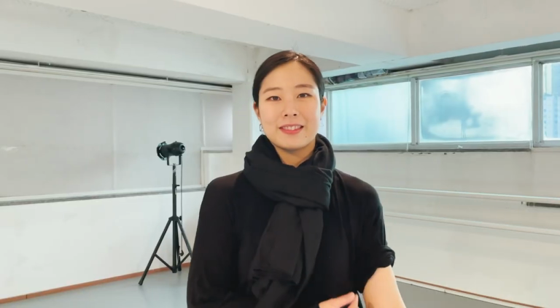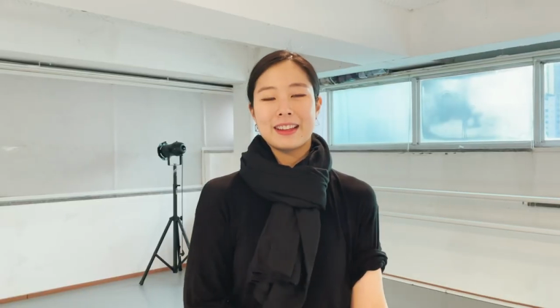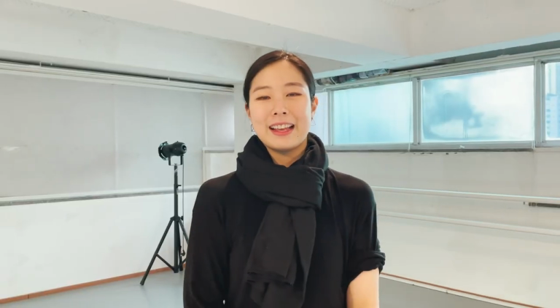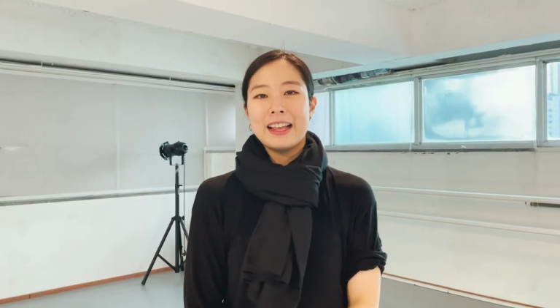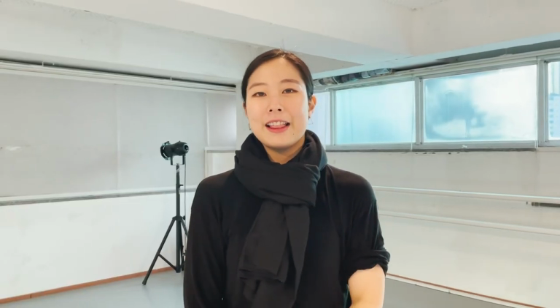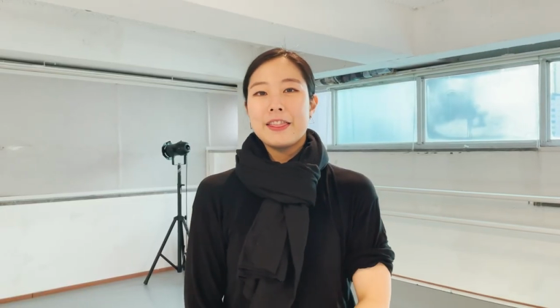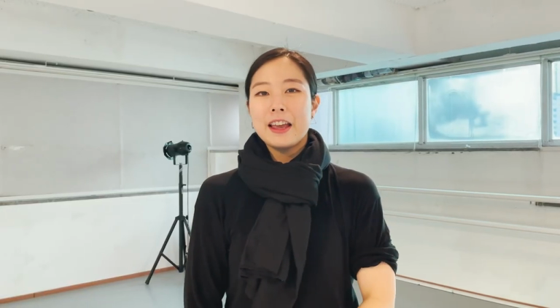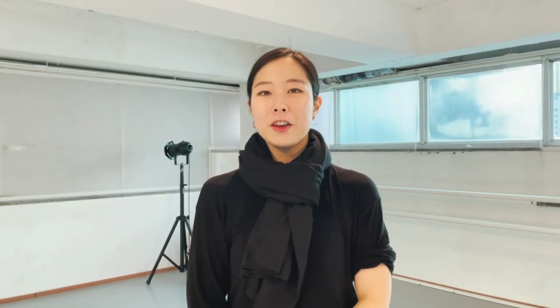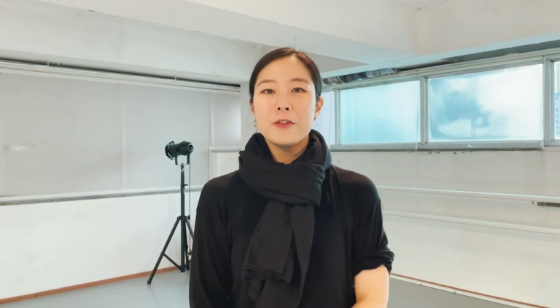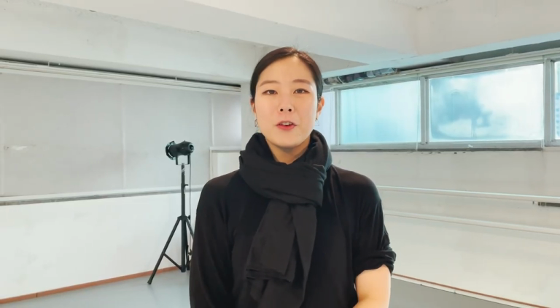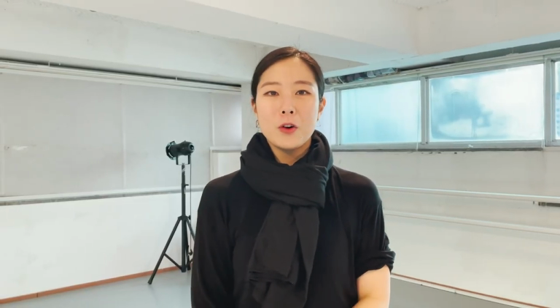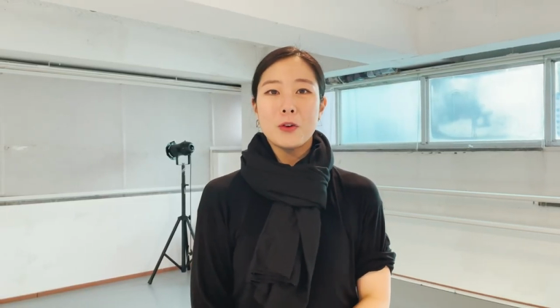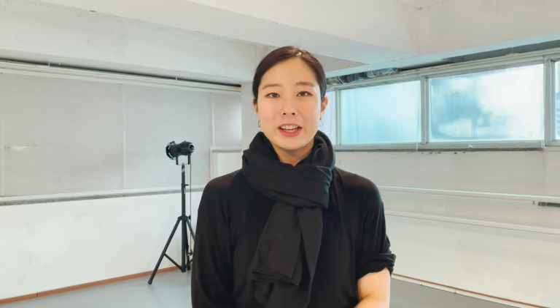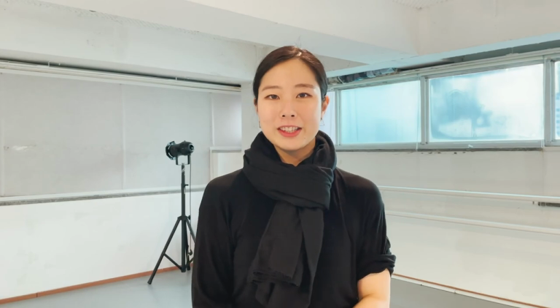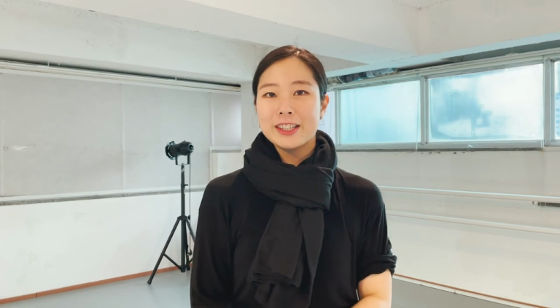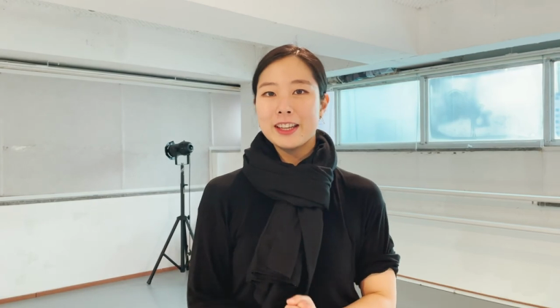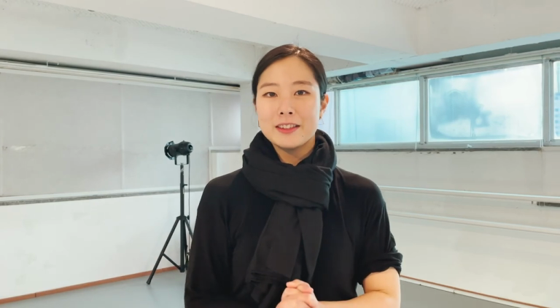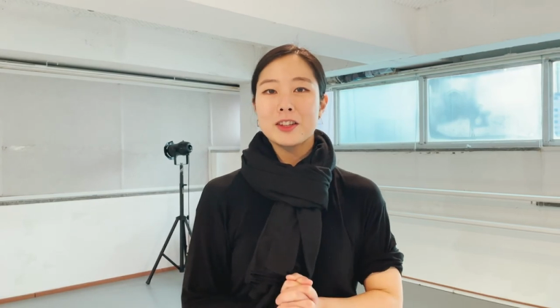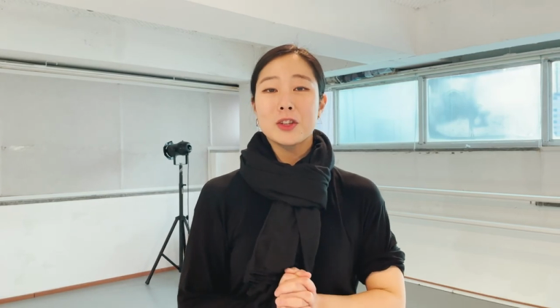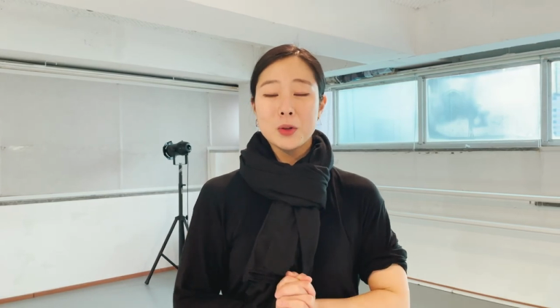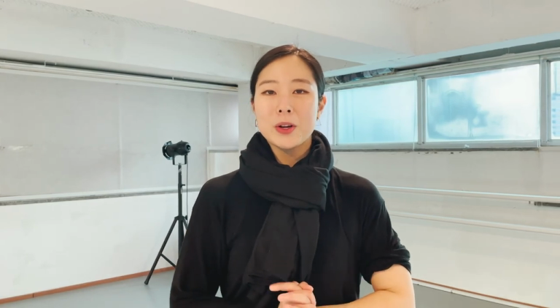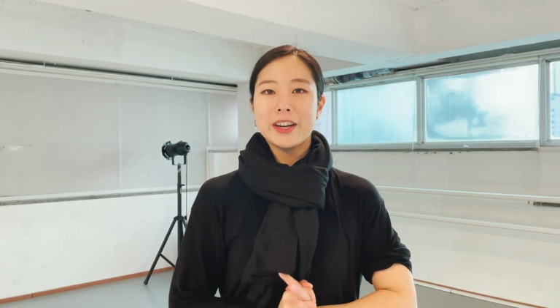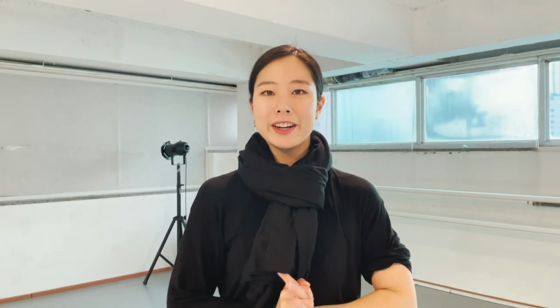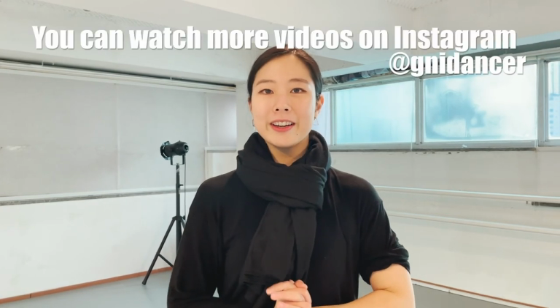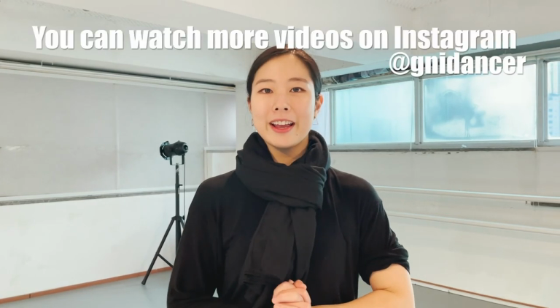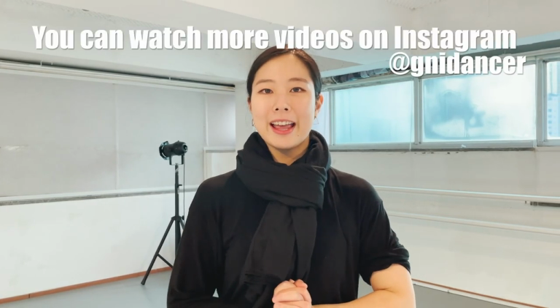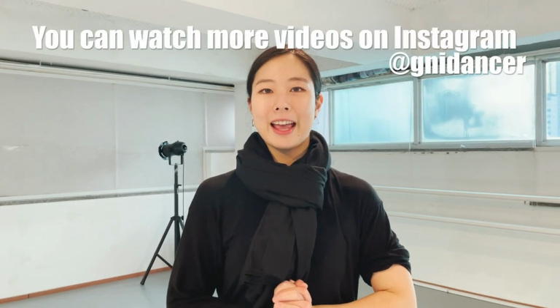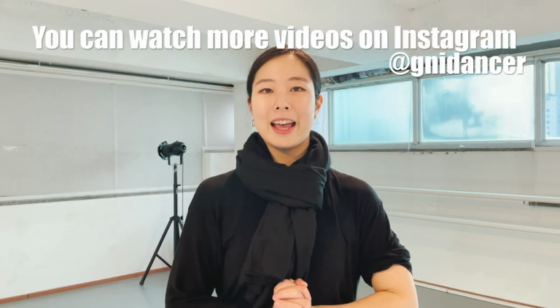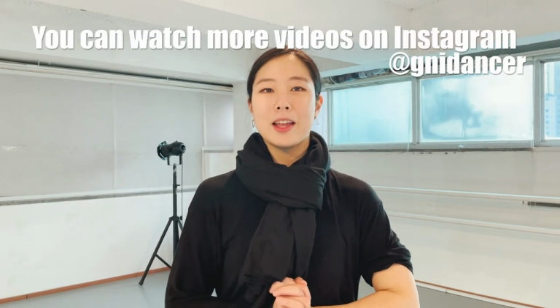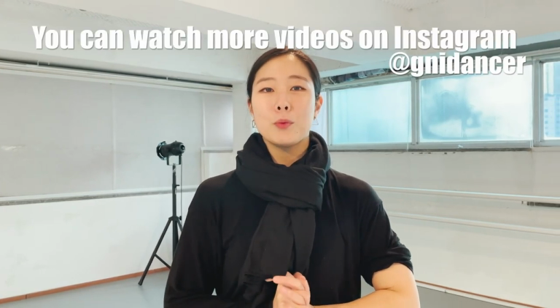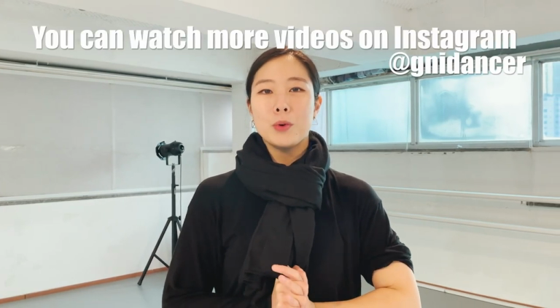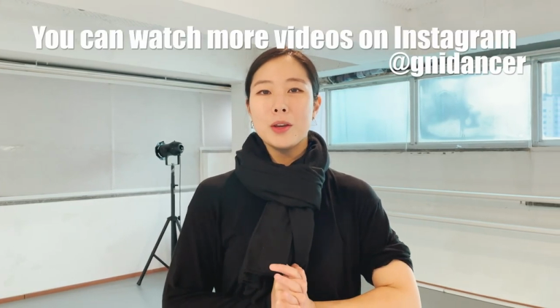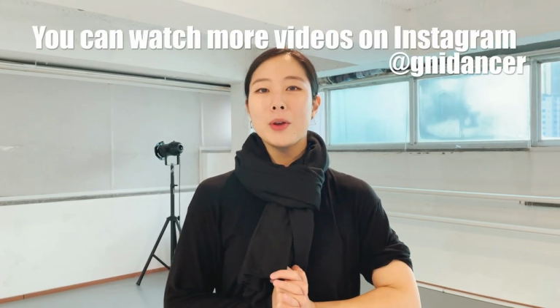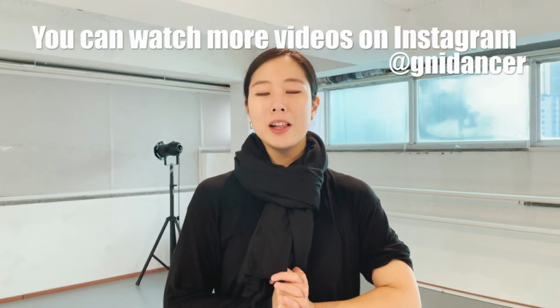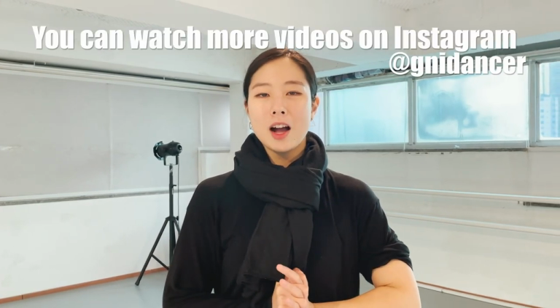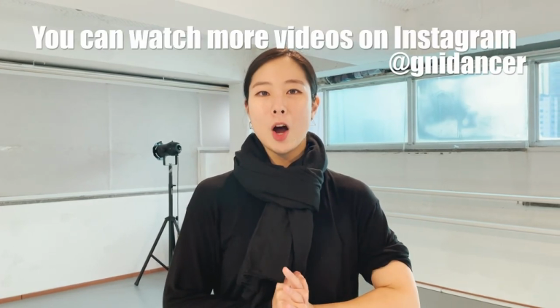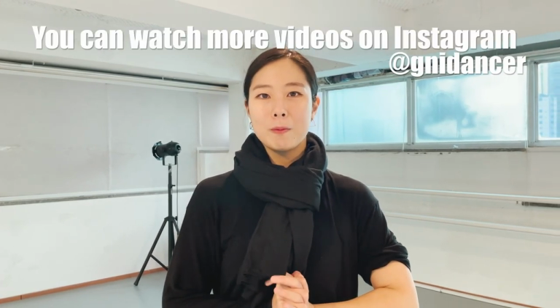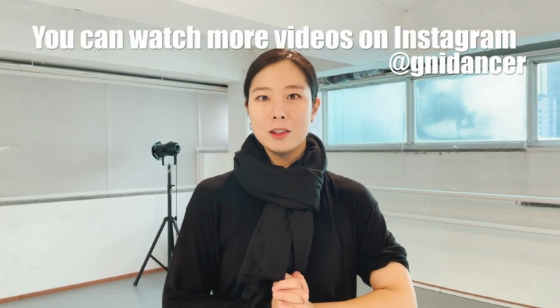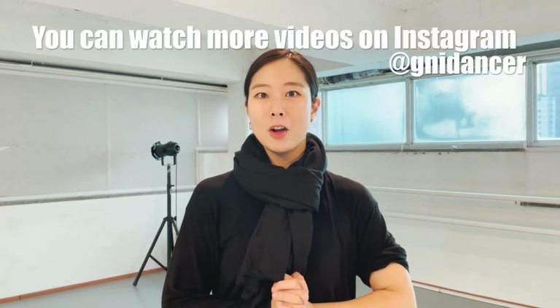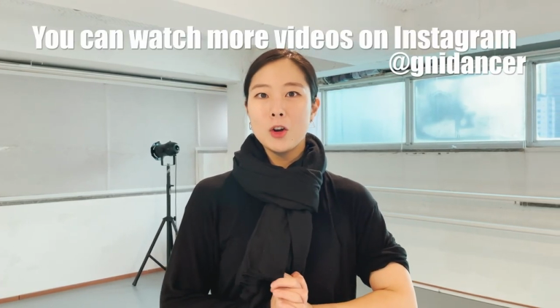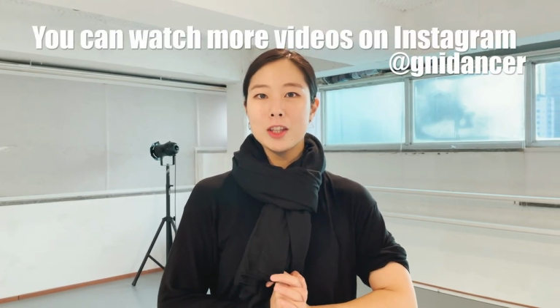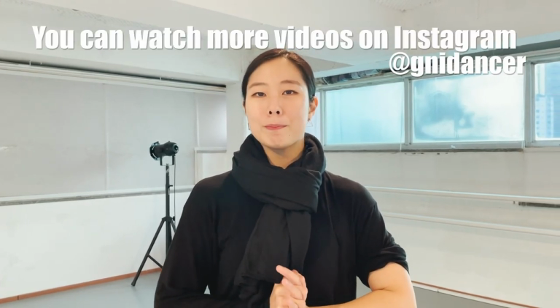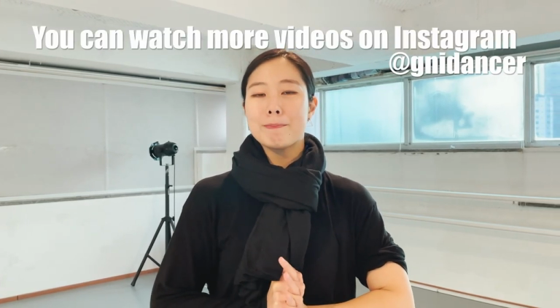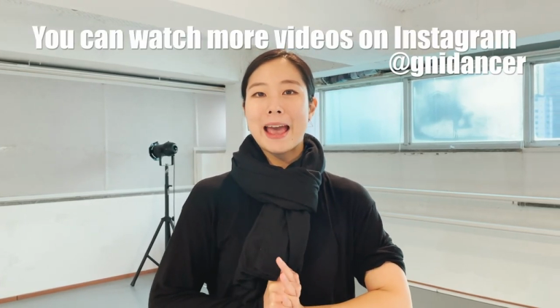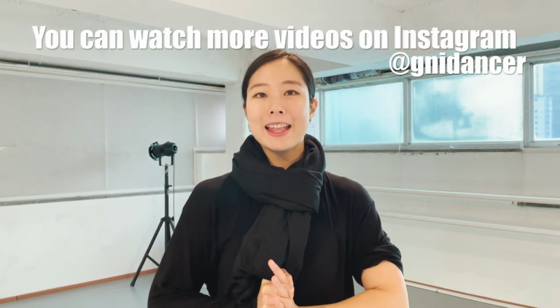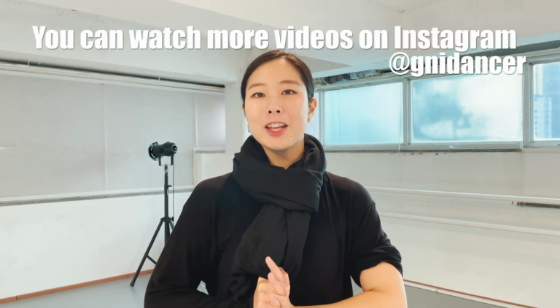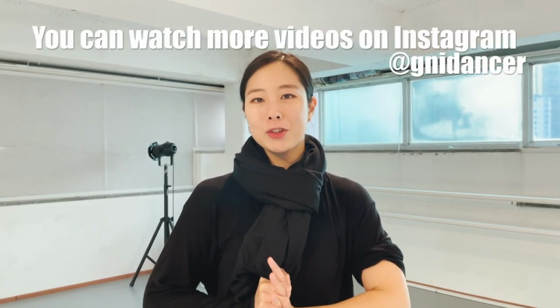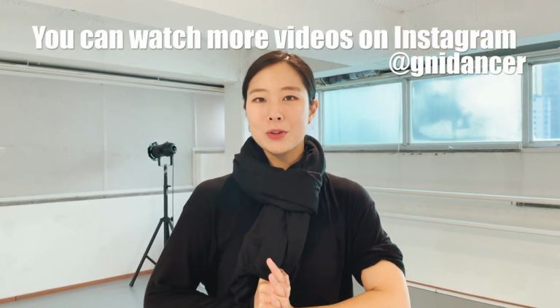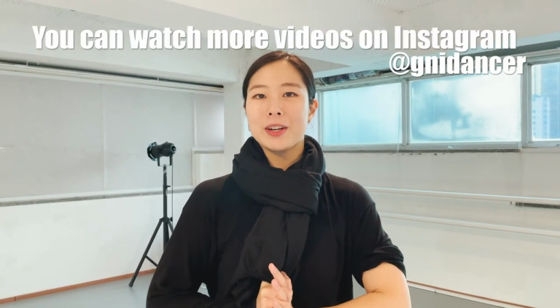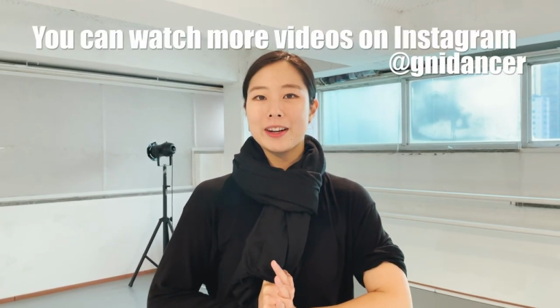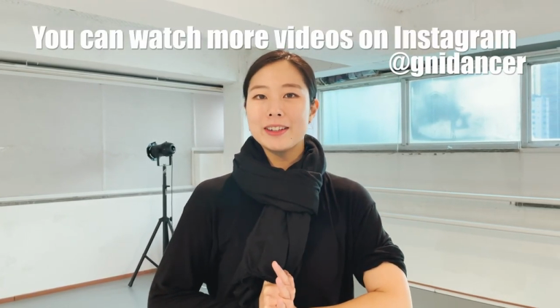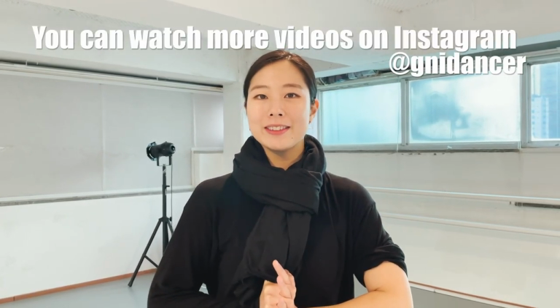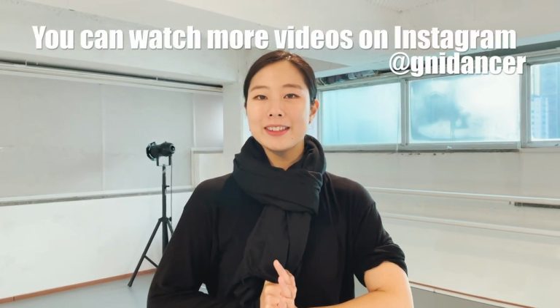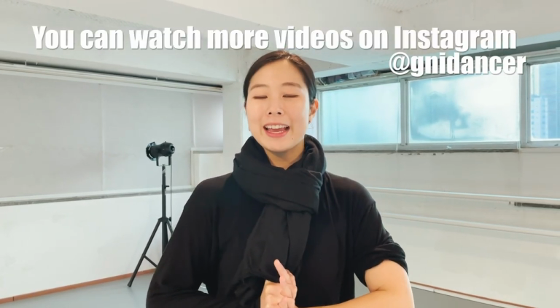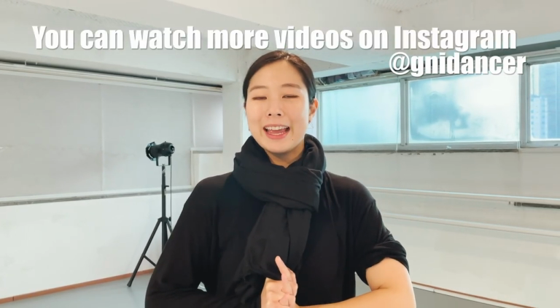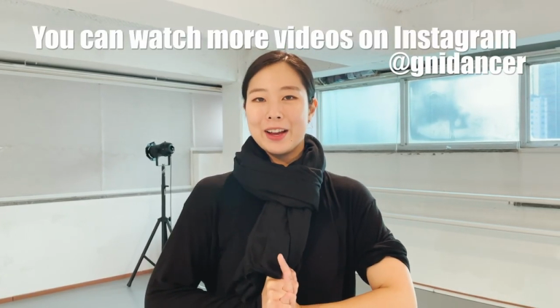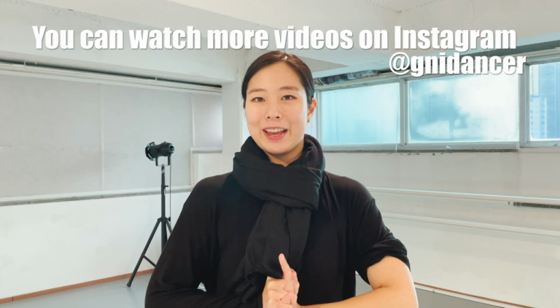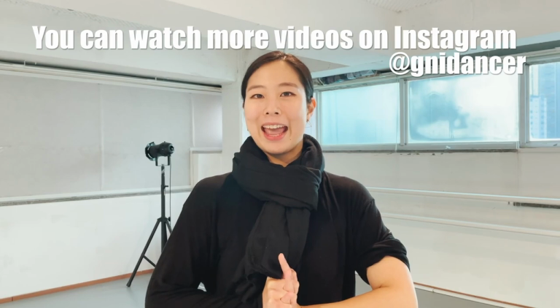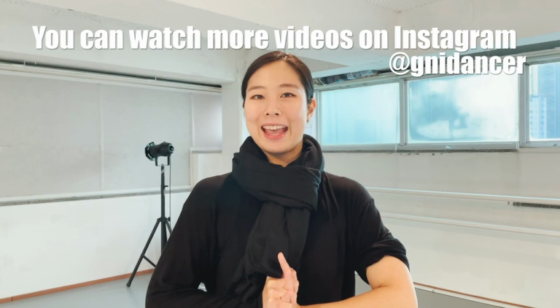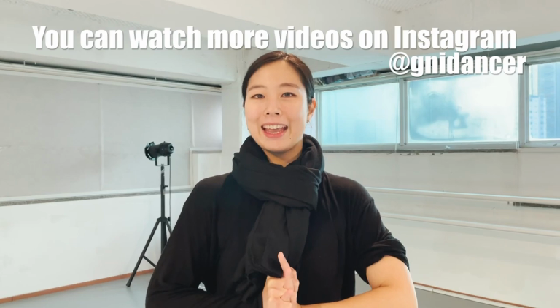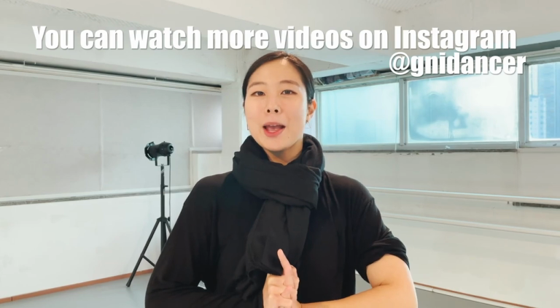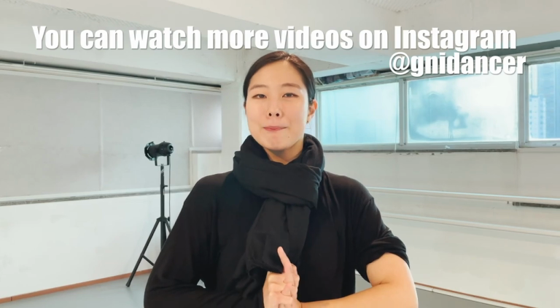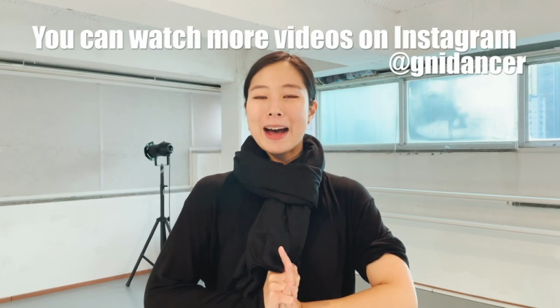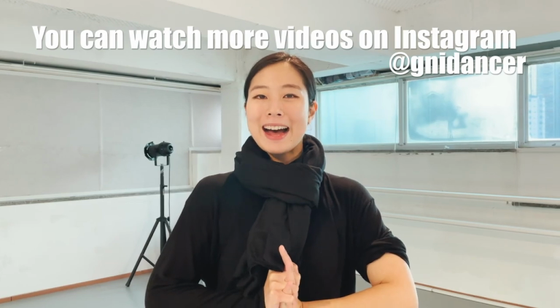Thank you for watching this tutorial, and we will upload many tutorials. Okay, bye!